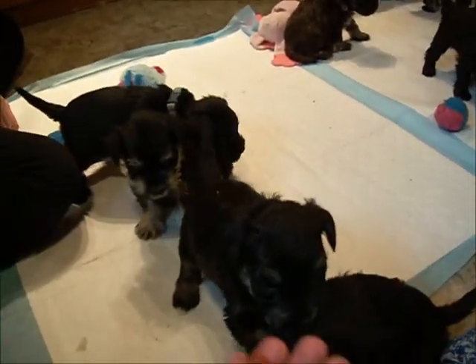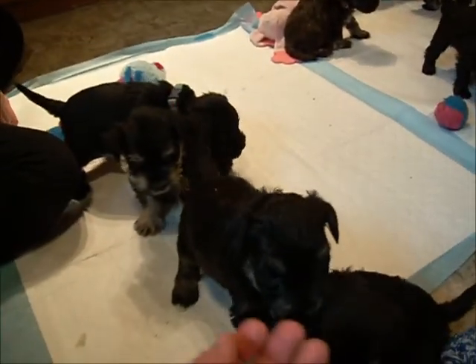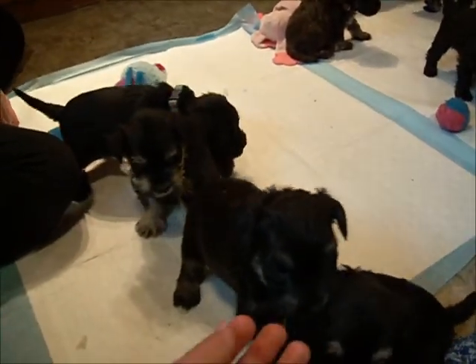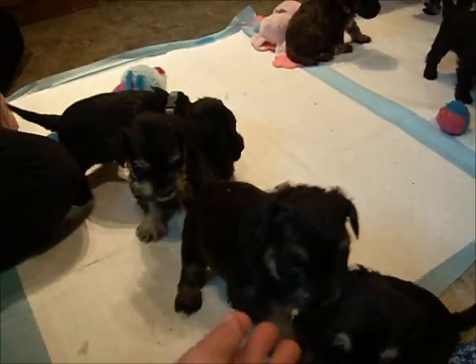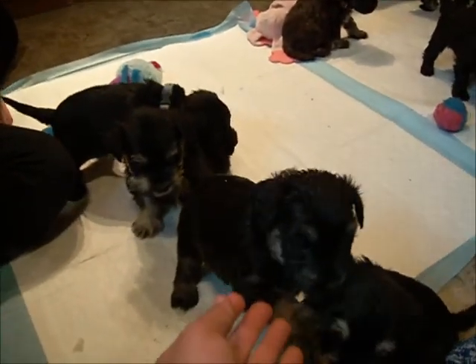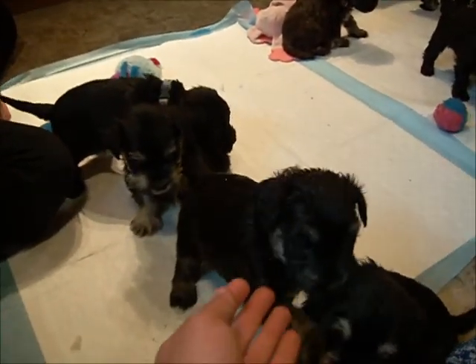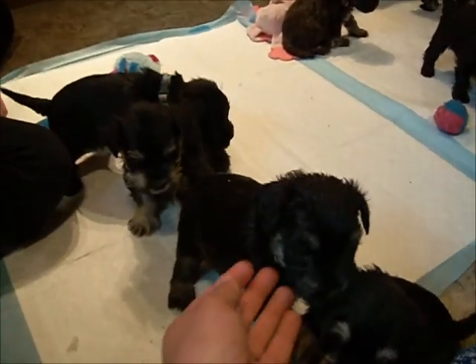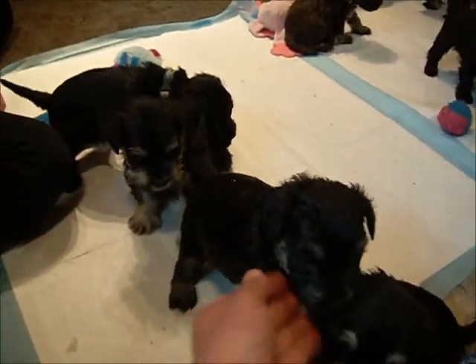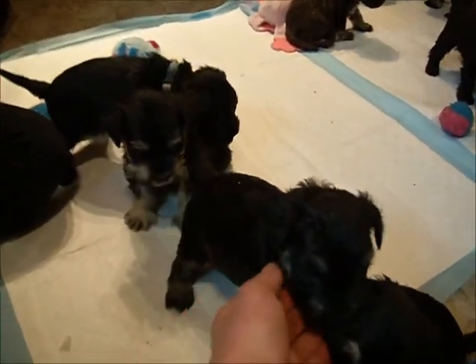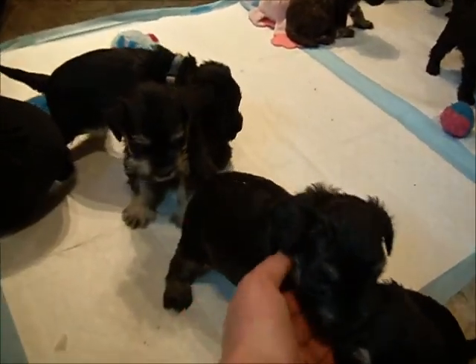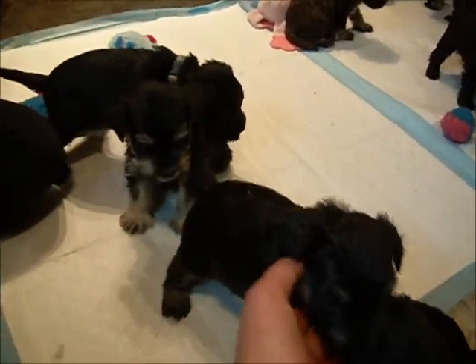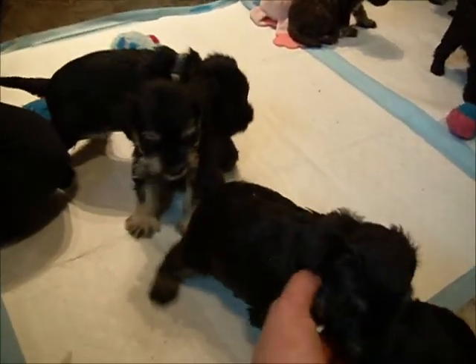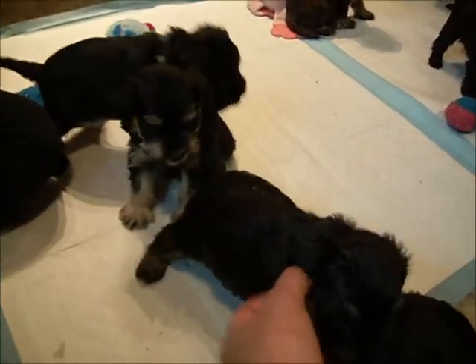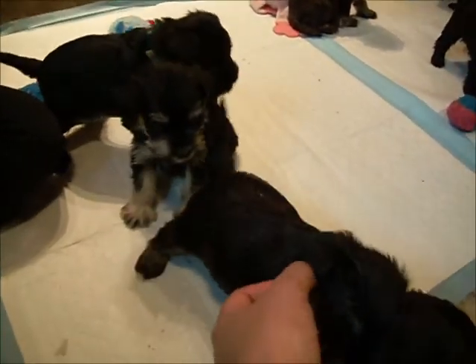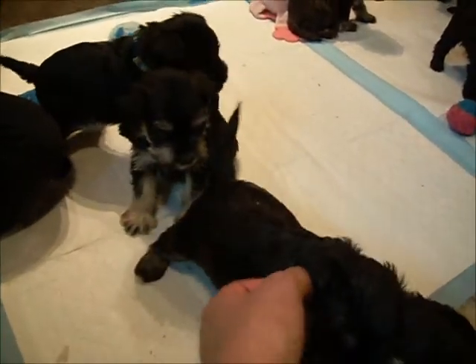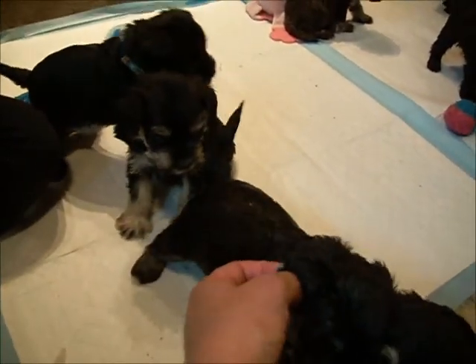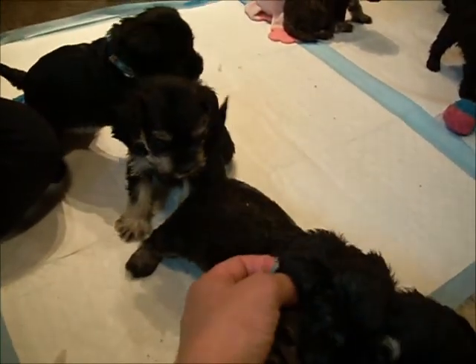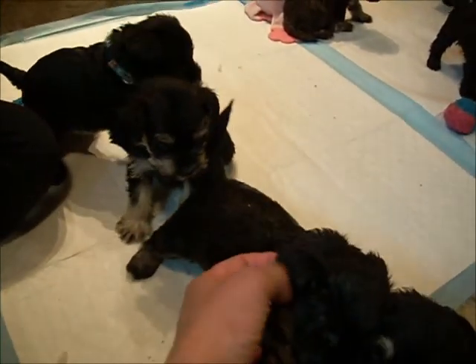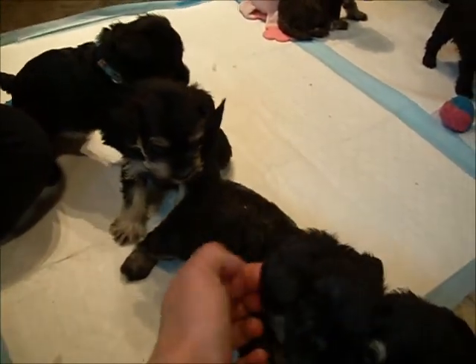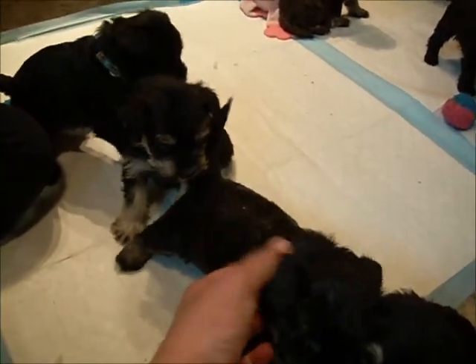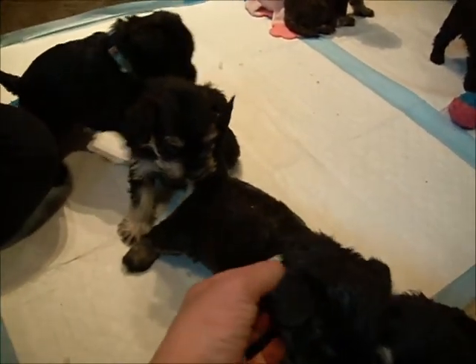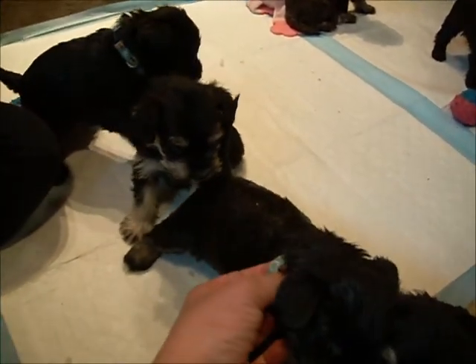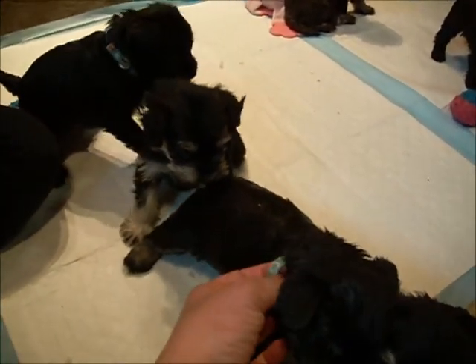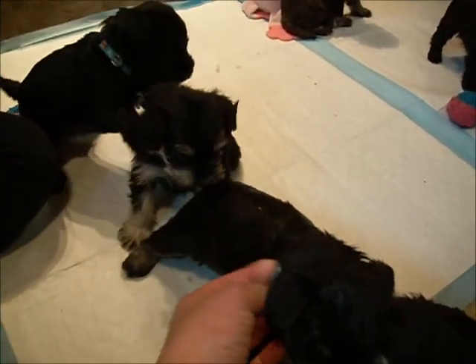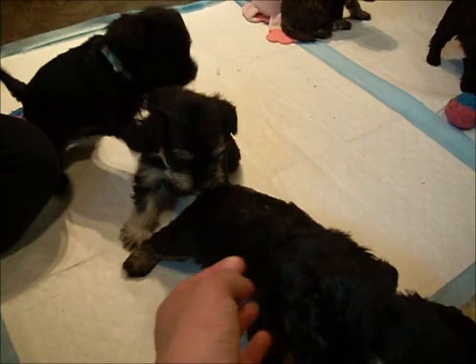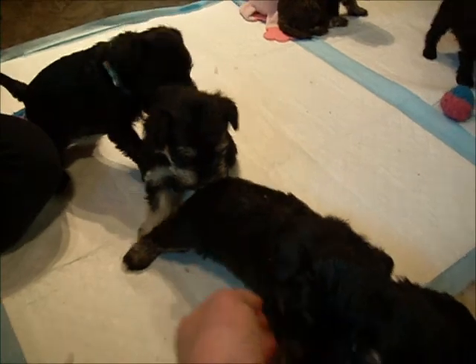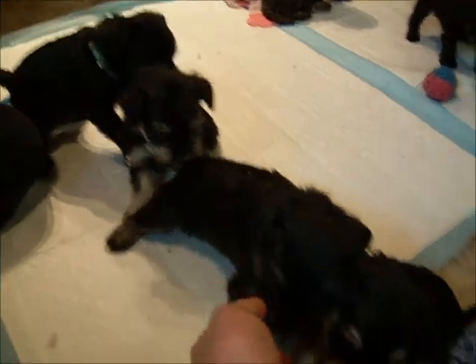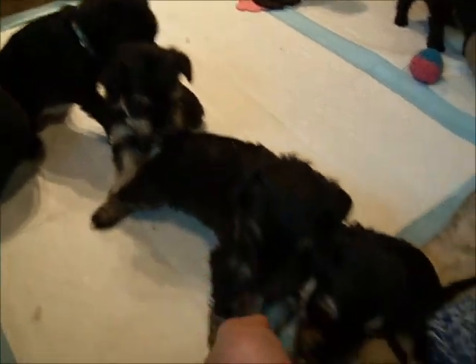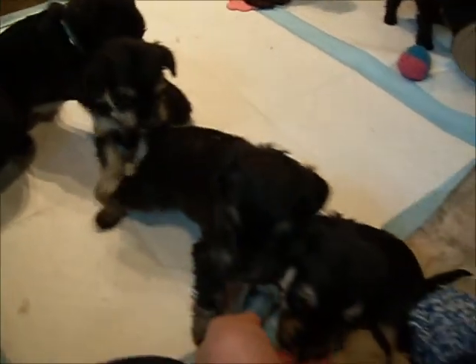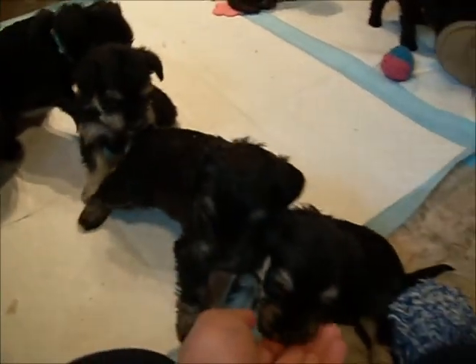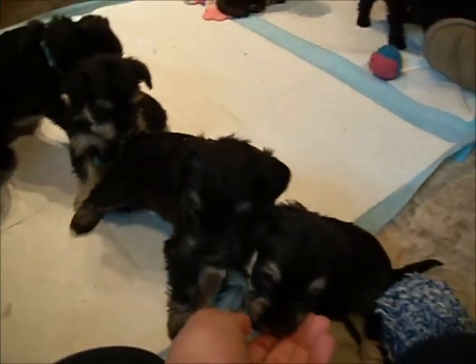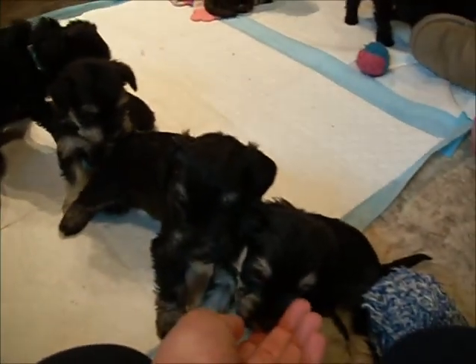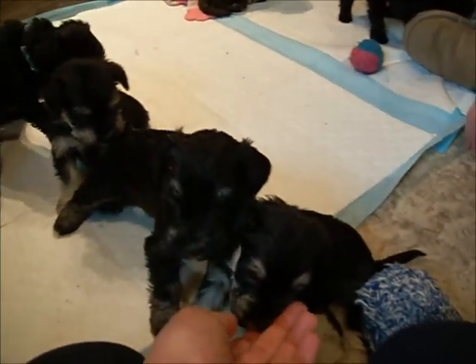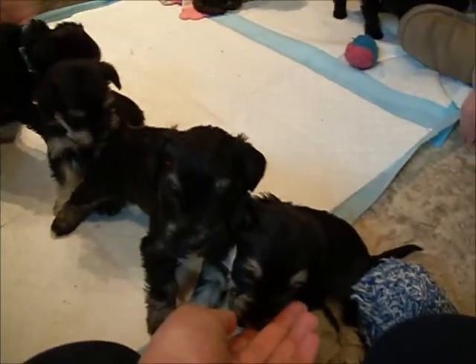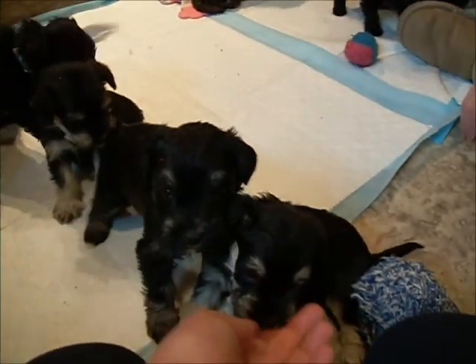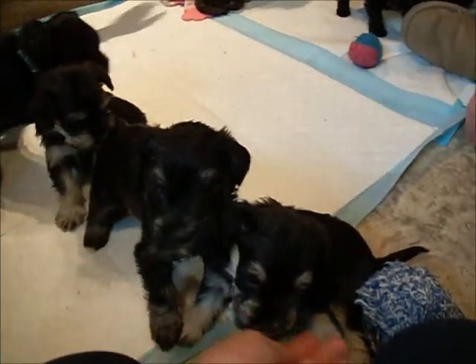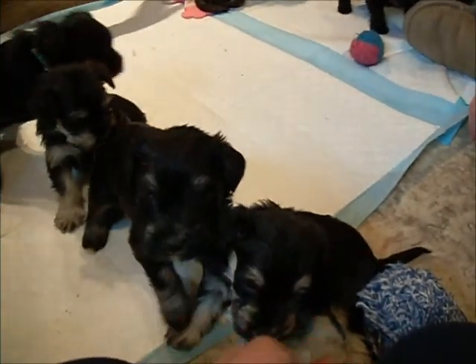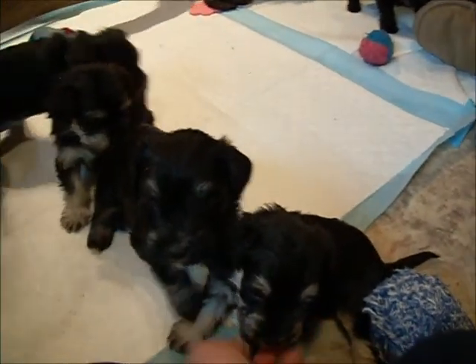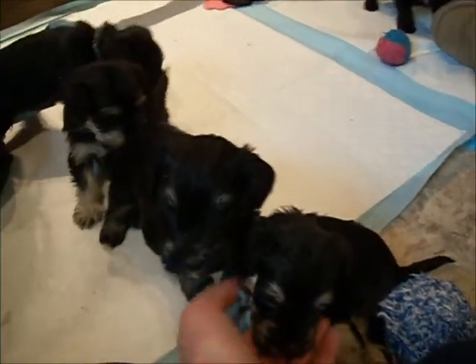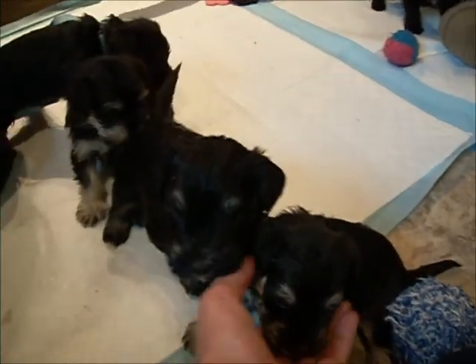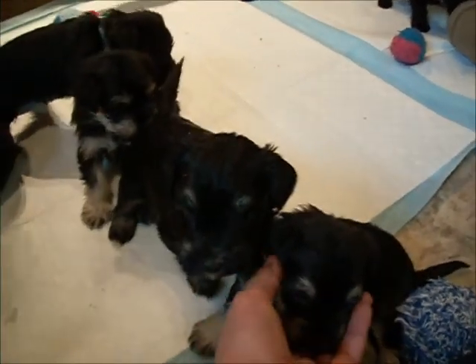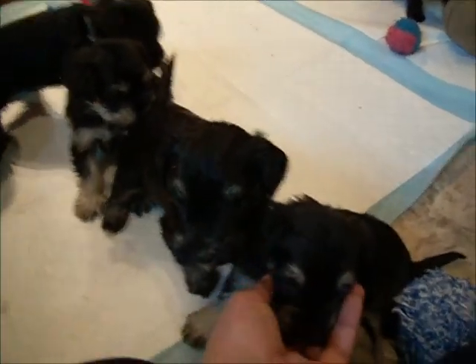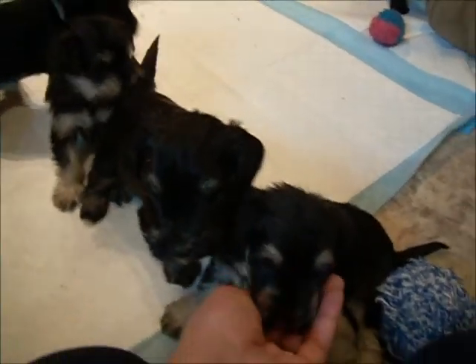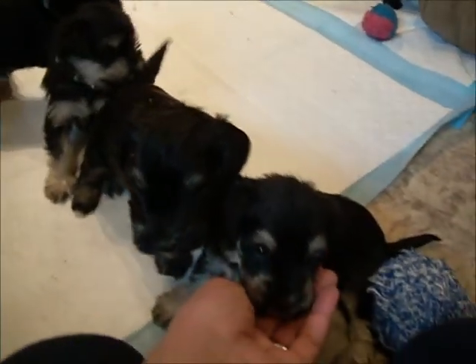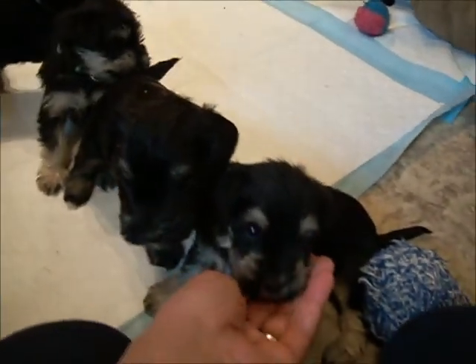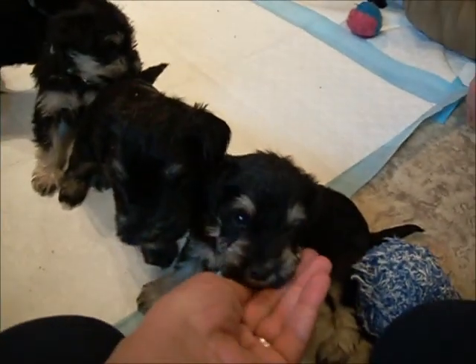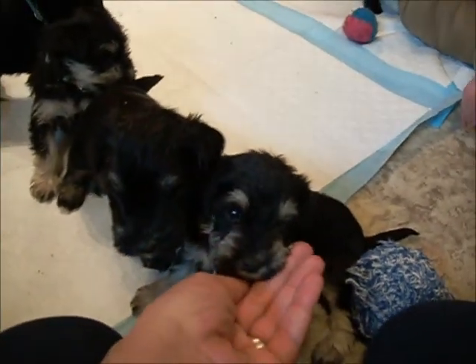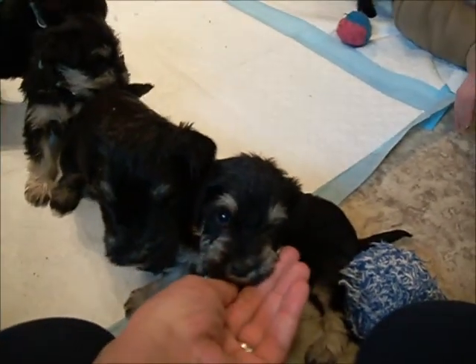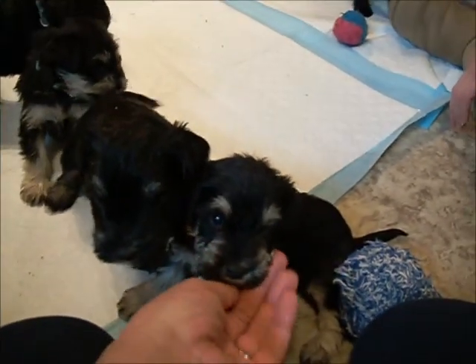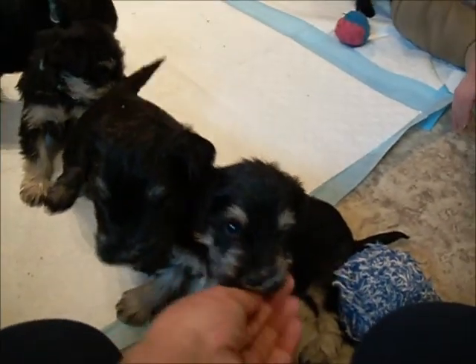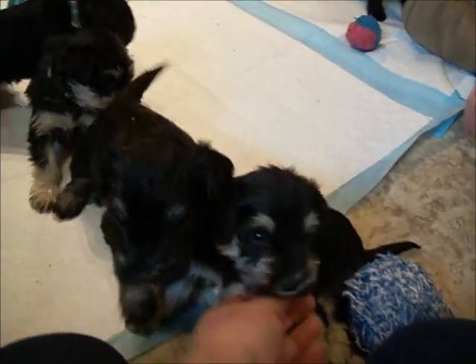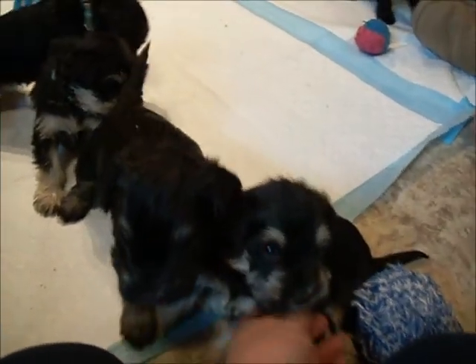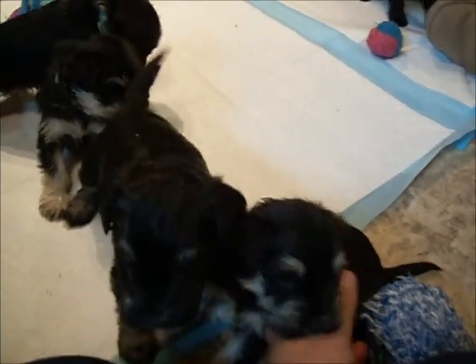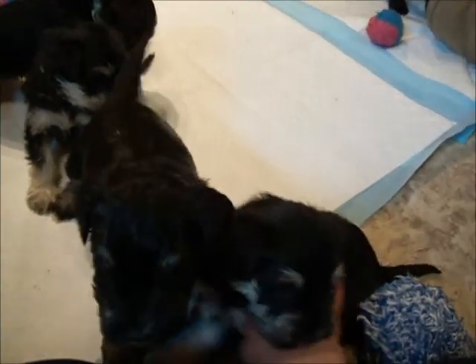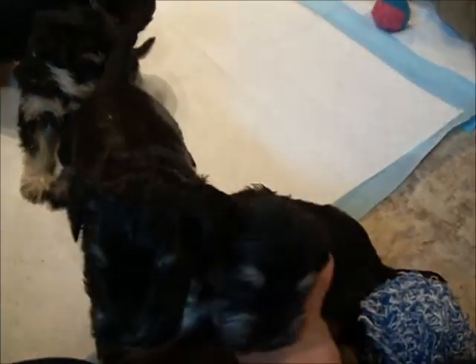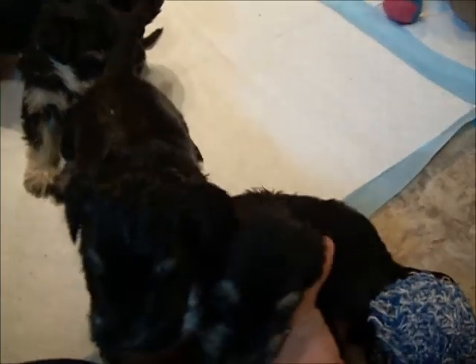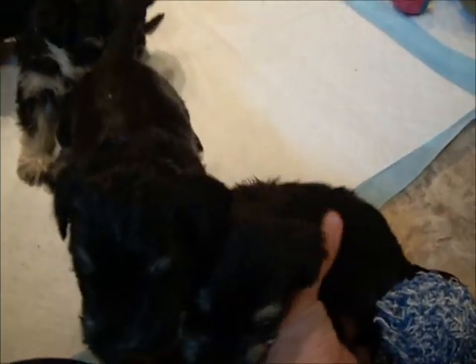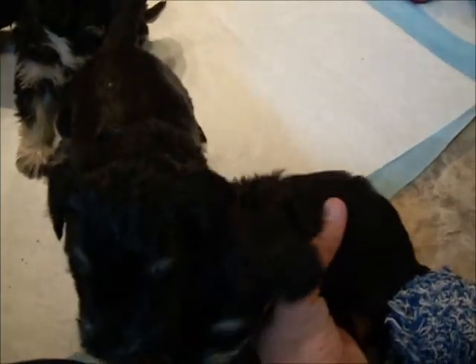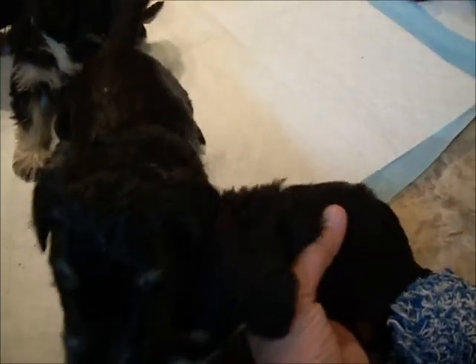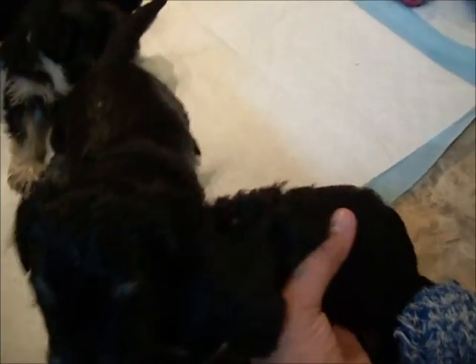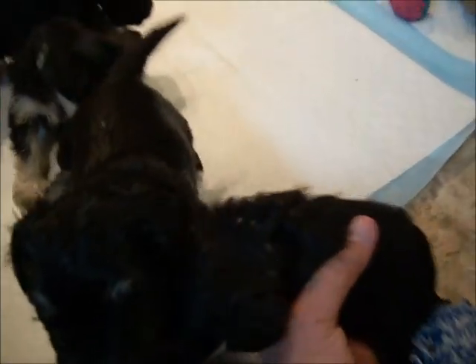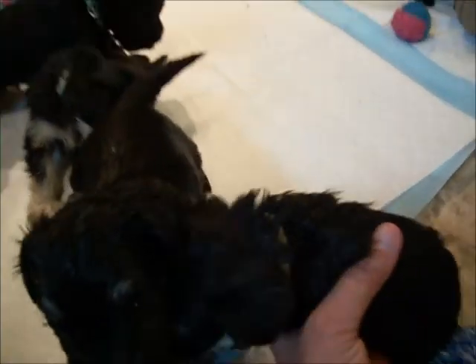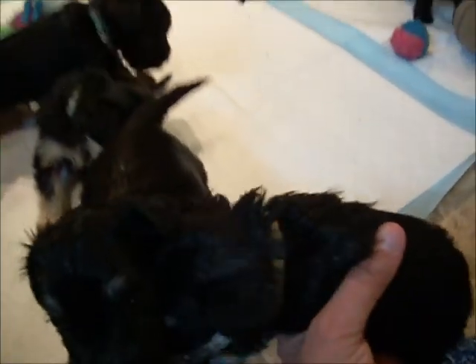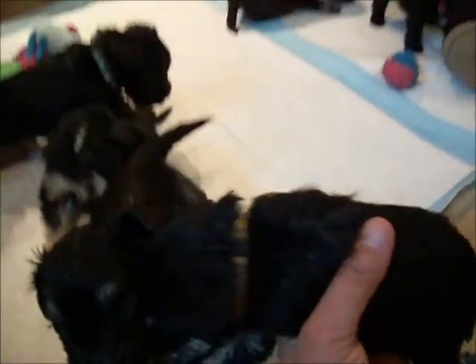Coats are getting so long already, it's hard to see the collars. Pretty faces, though. That's such a cute toy.